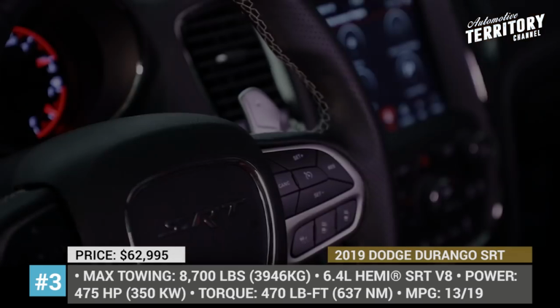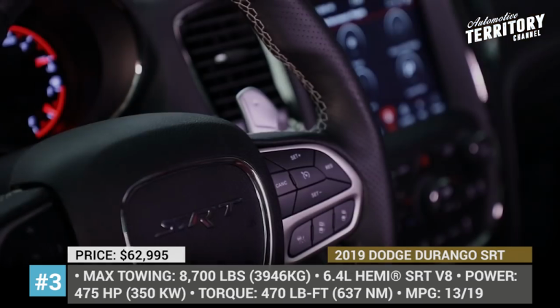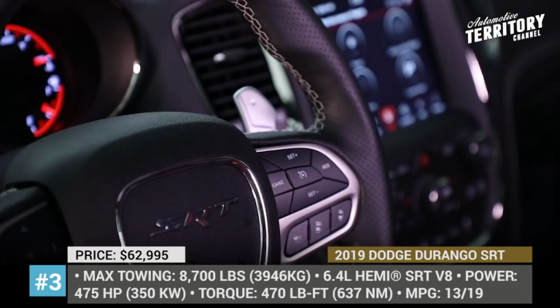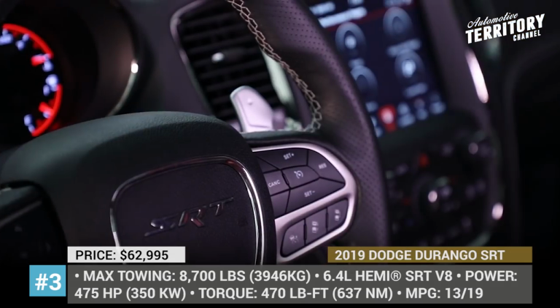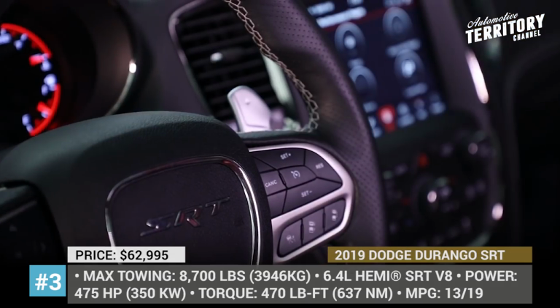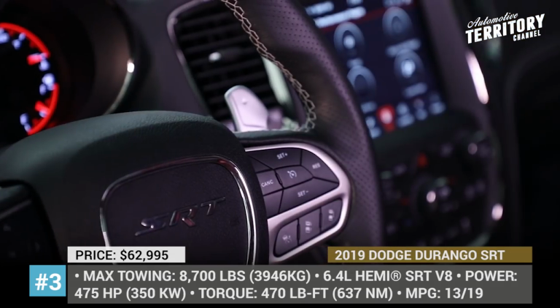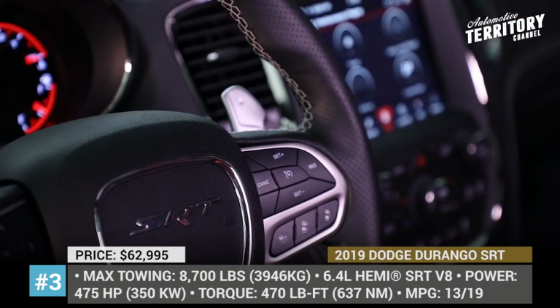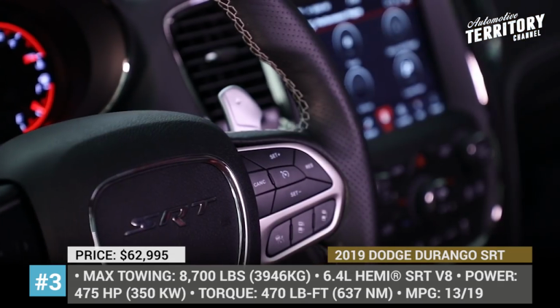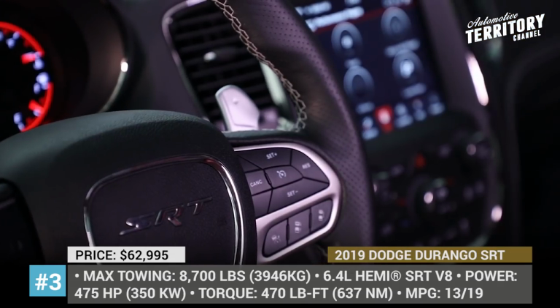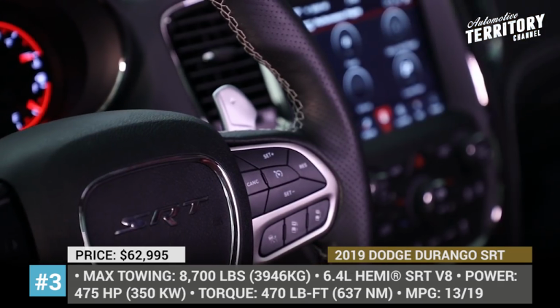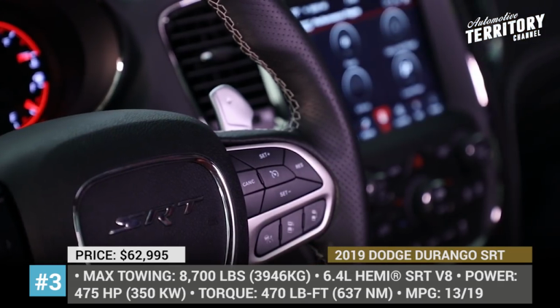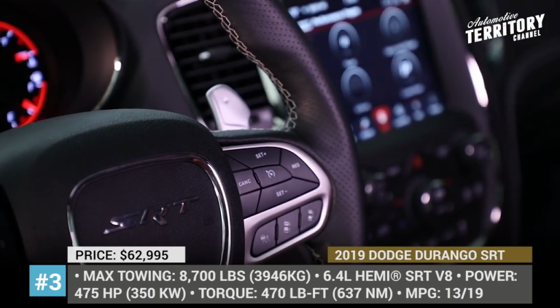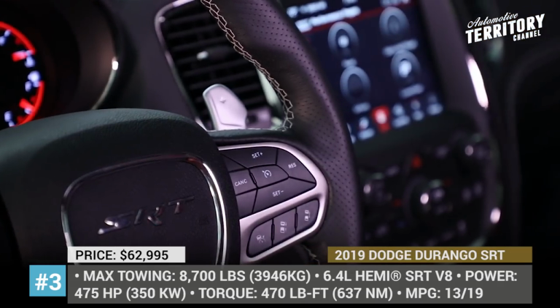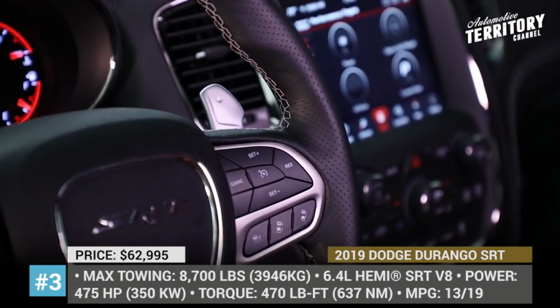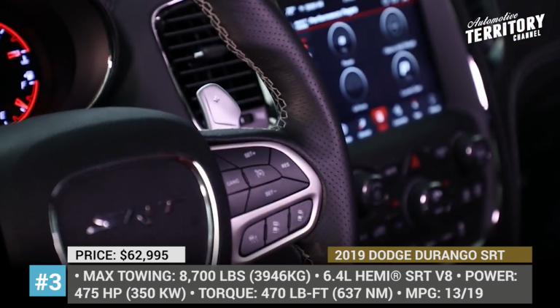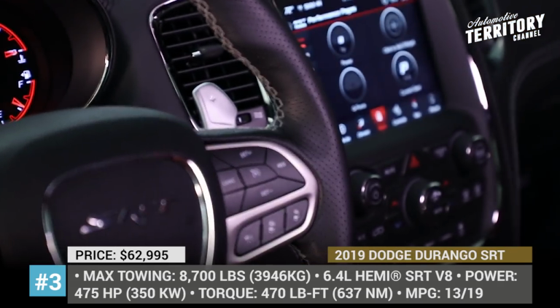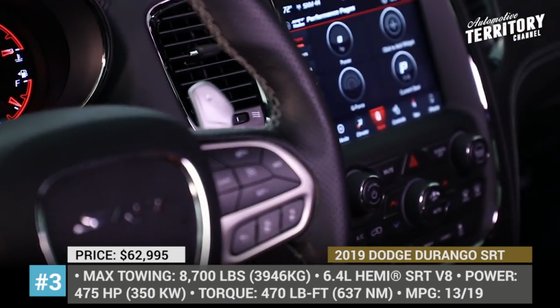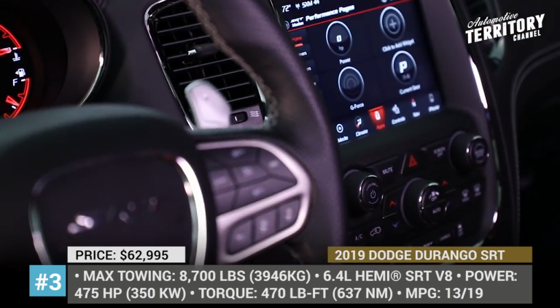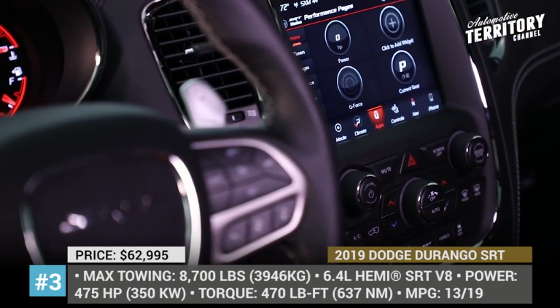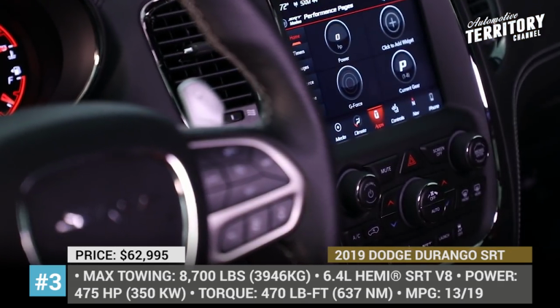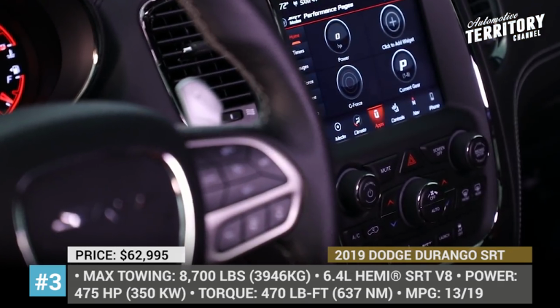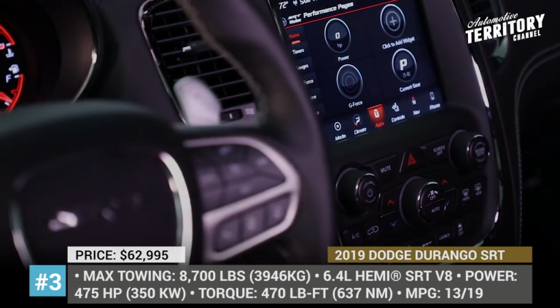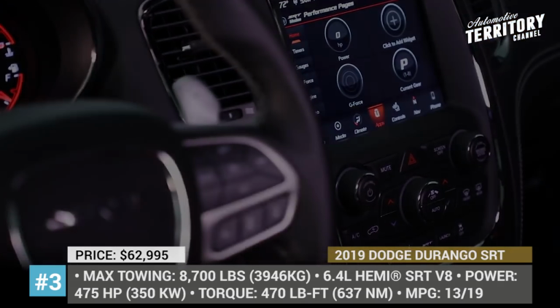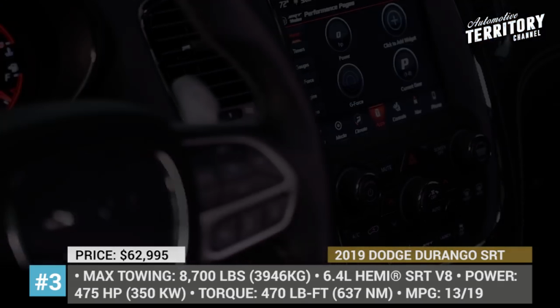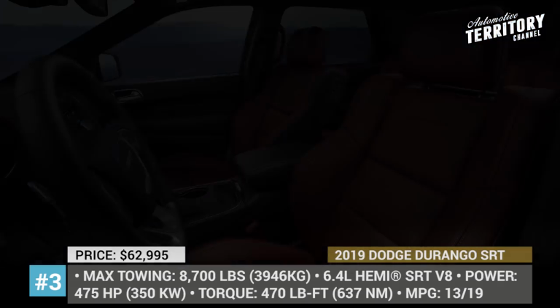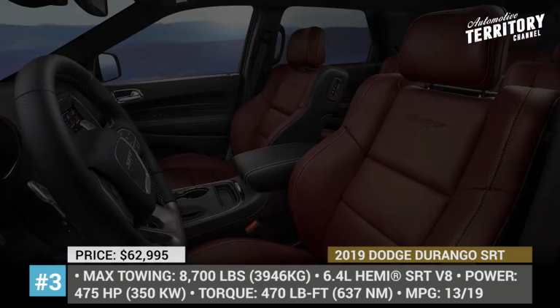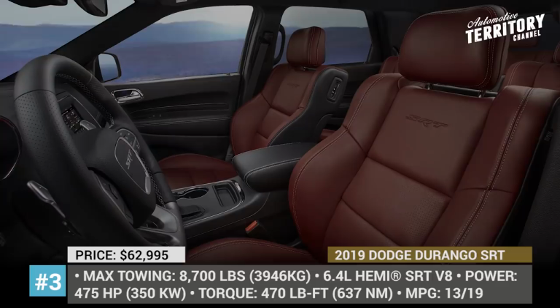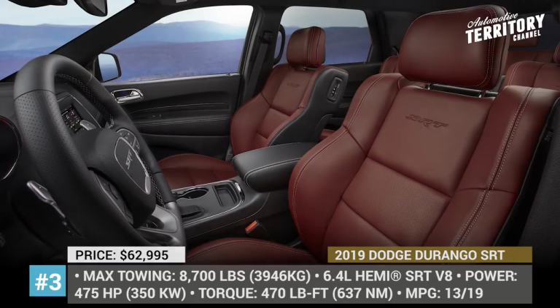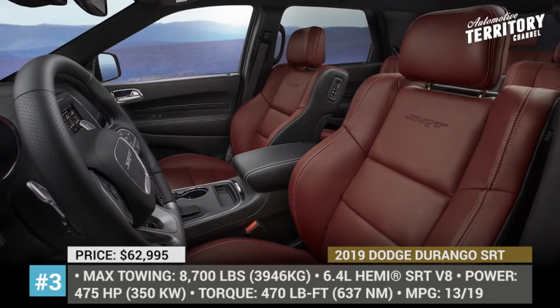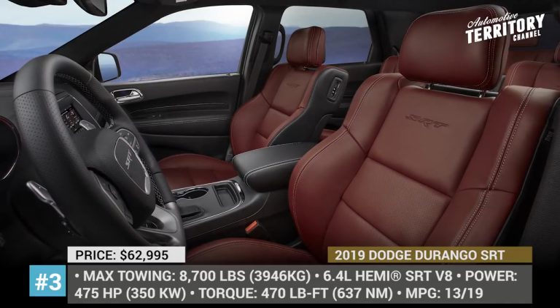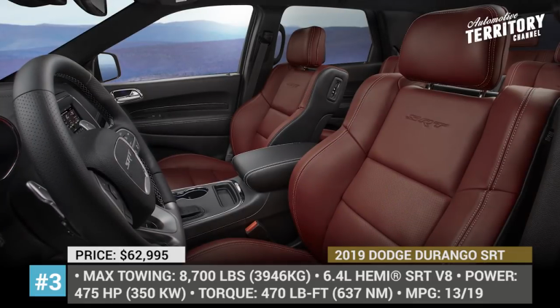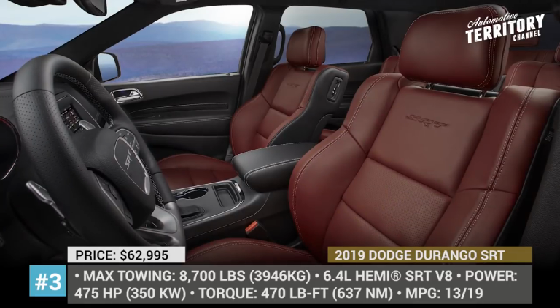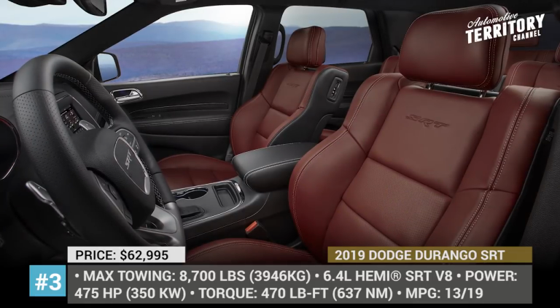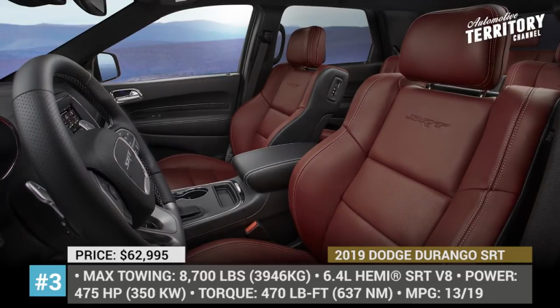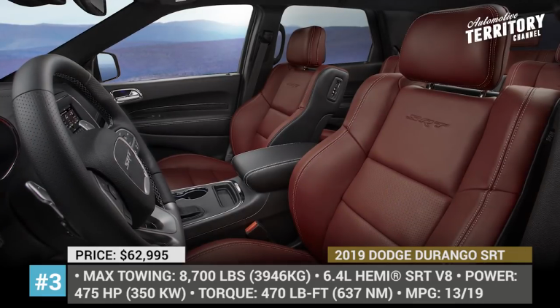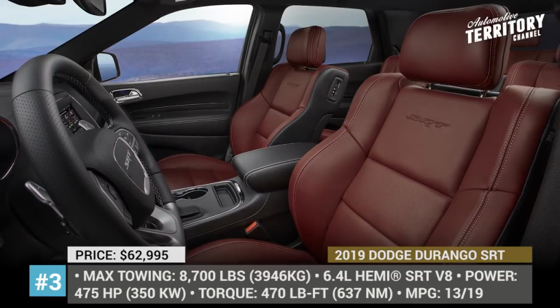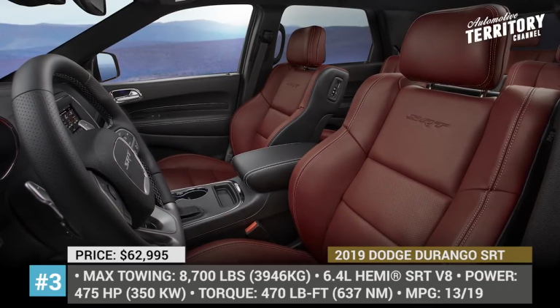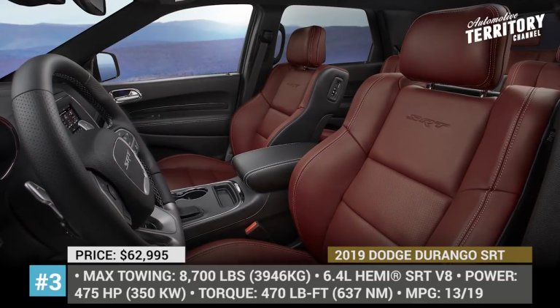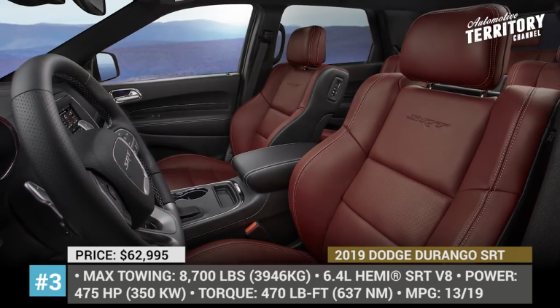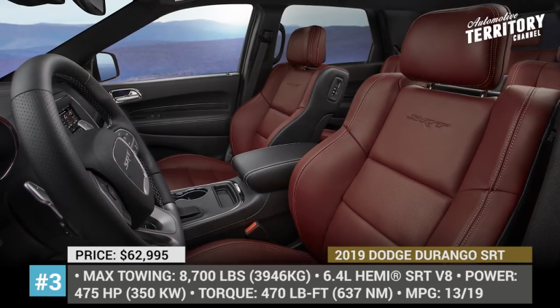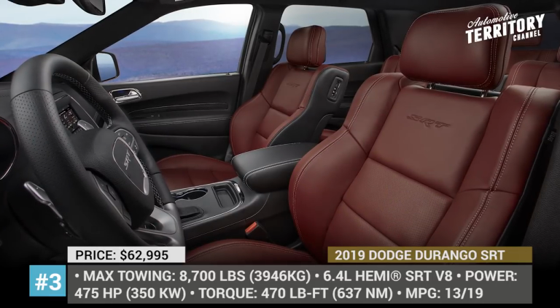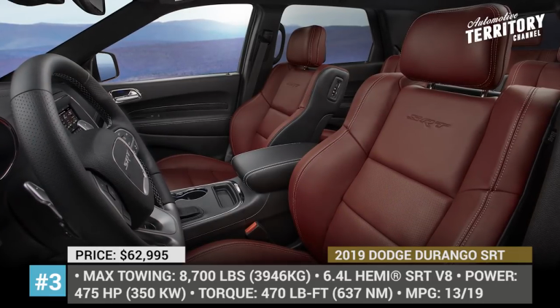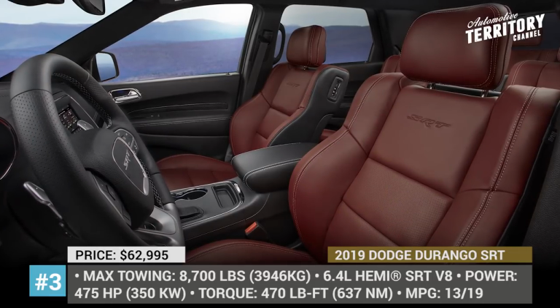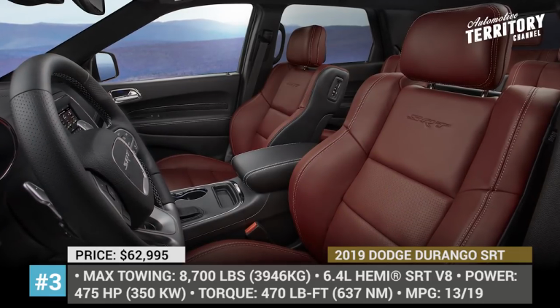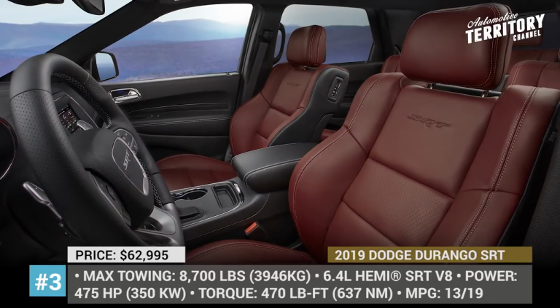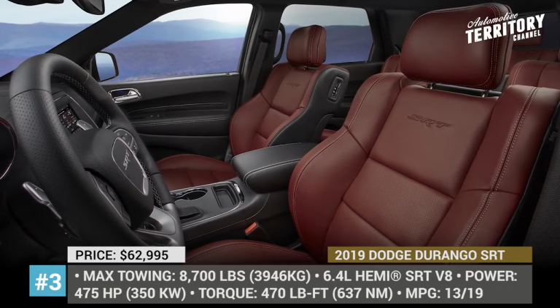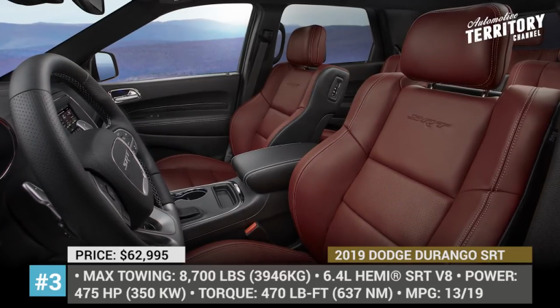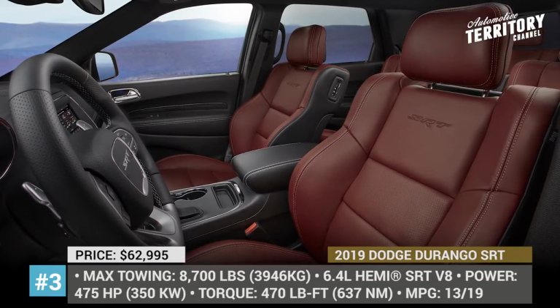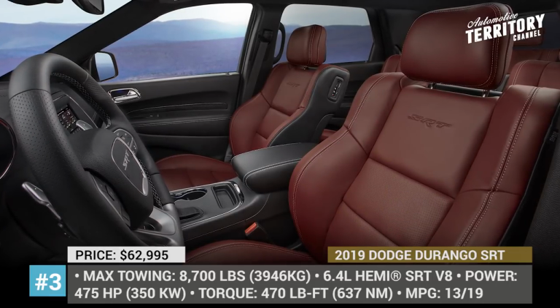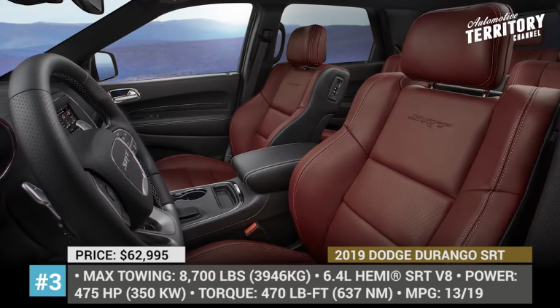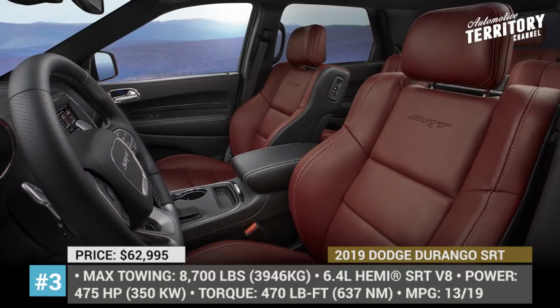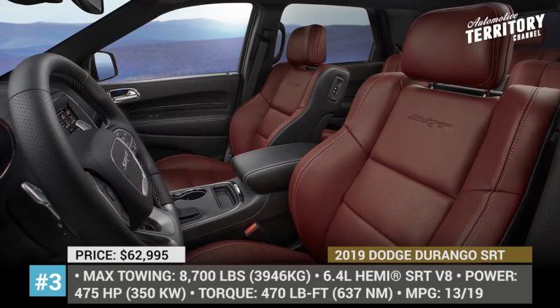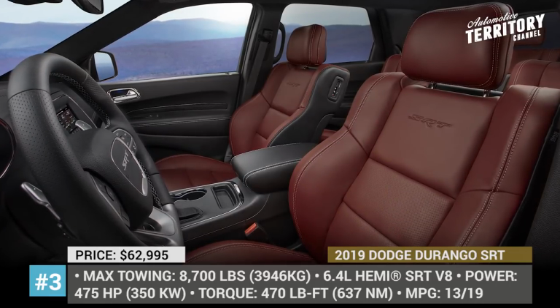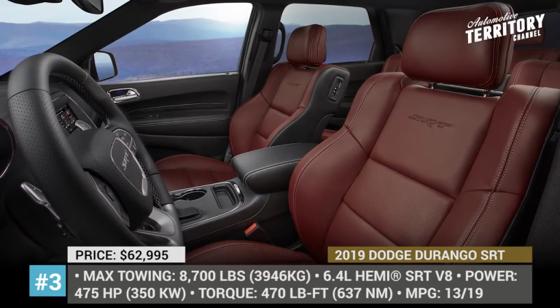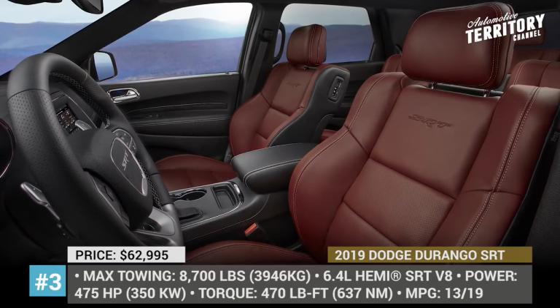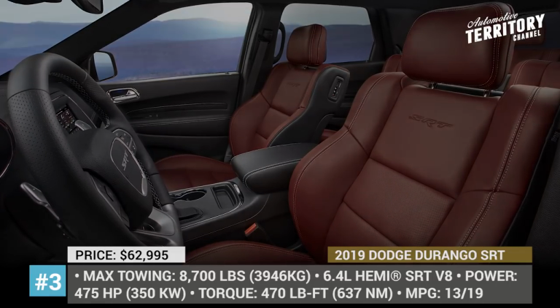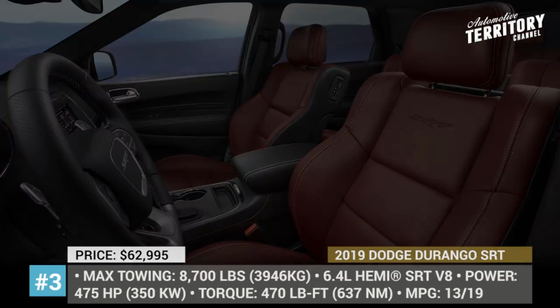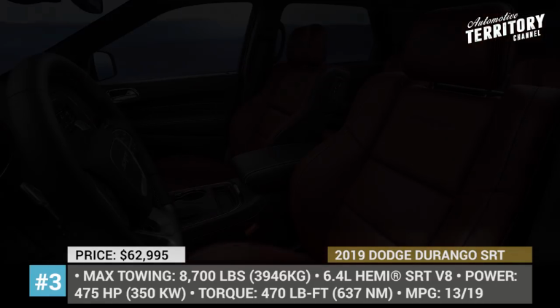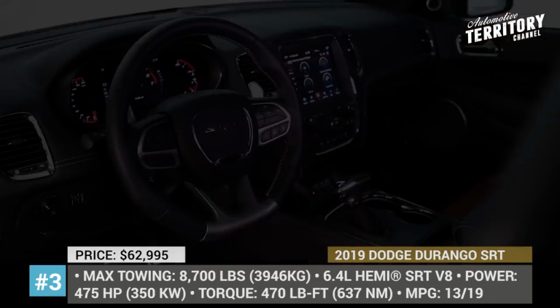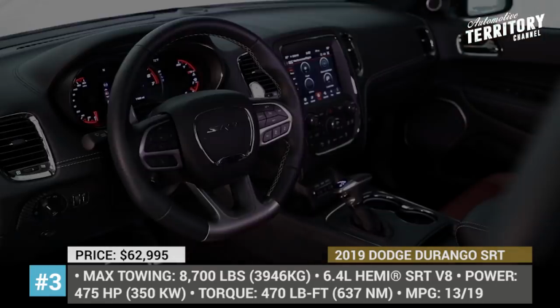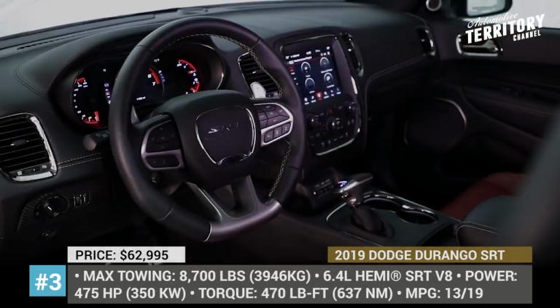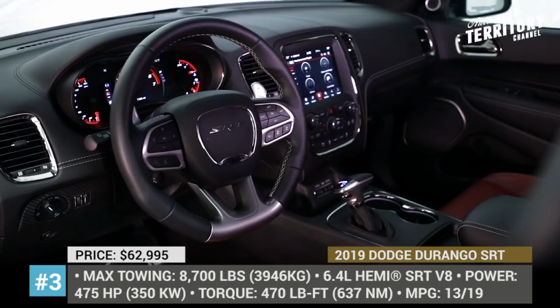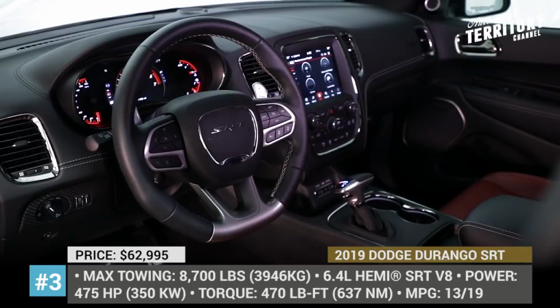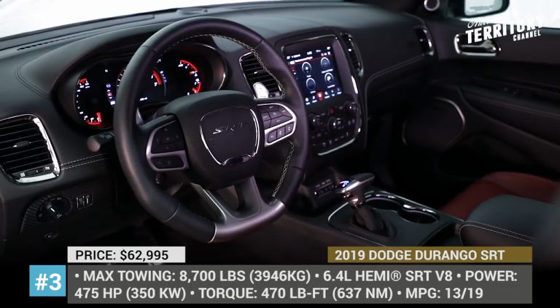The car's towing capacity does not lag behind either, as it is rated at 8,700 lb max, the same as the Lincoln Navigator.